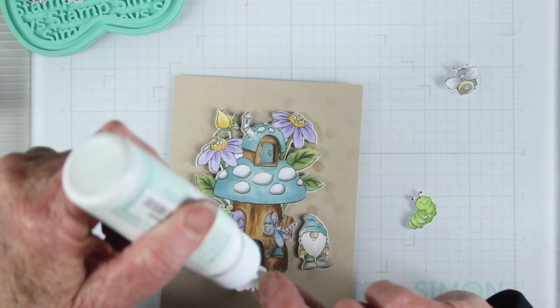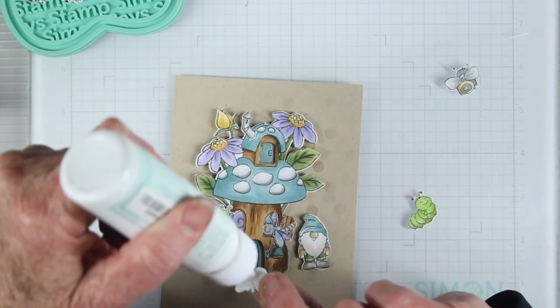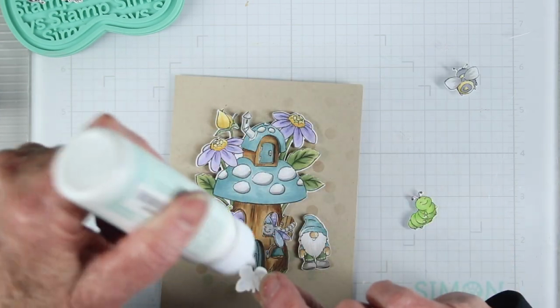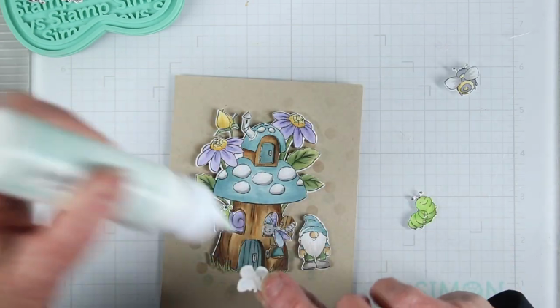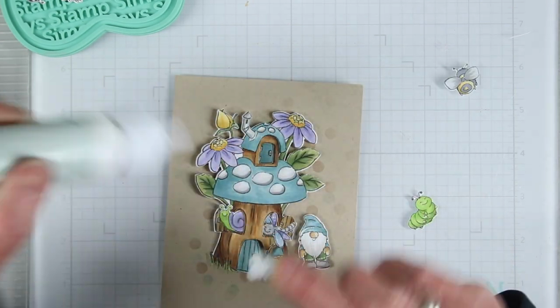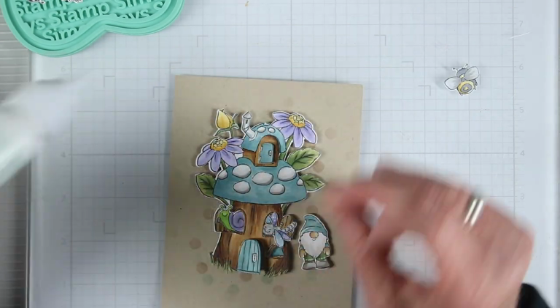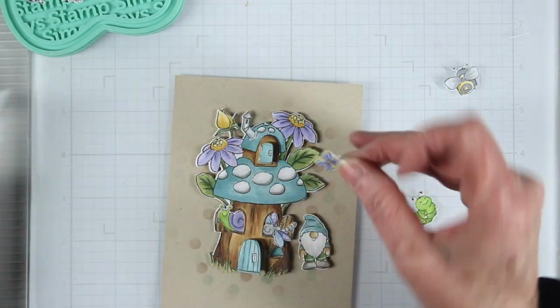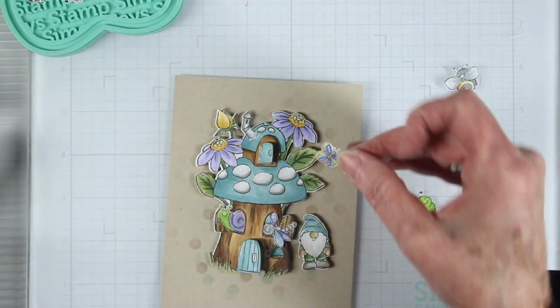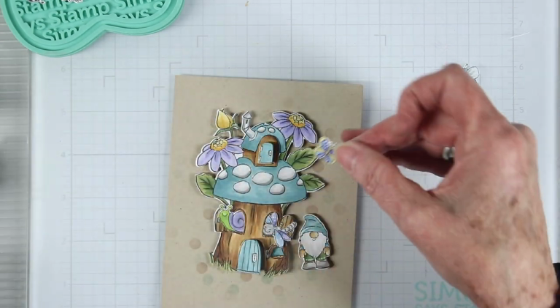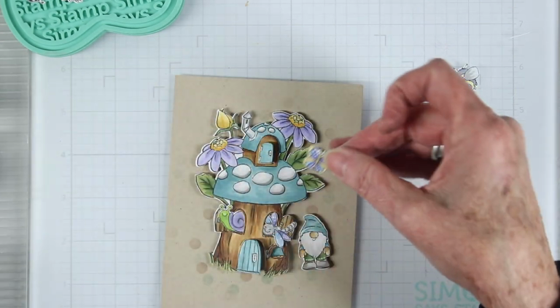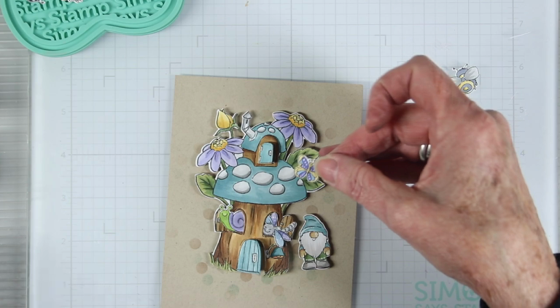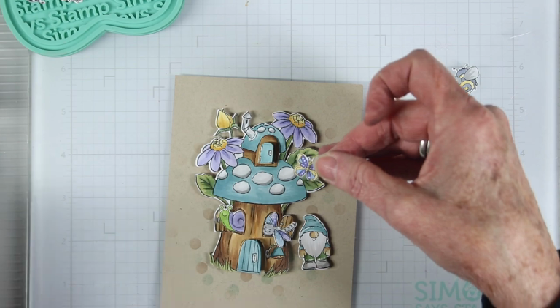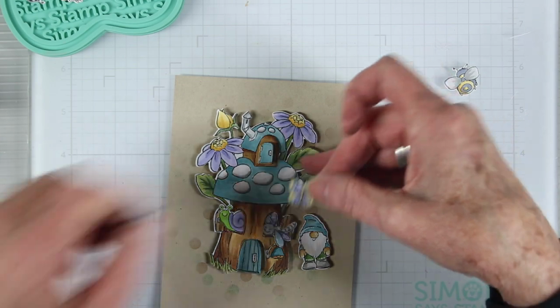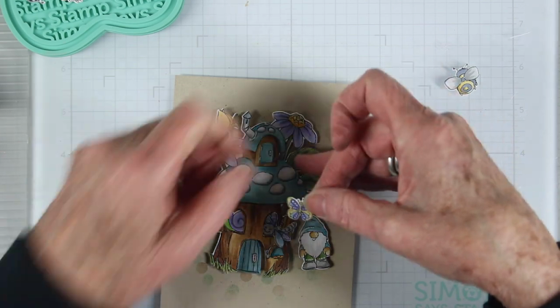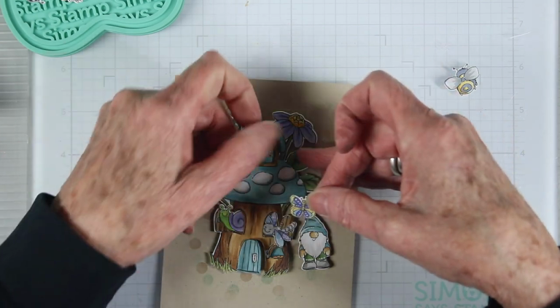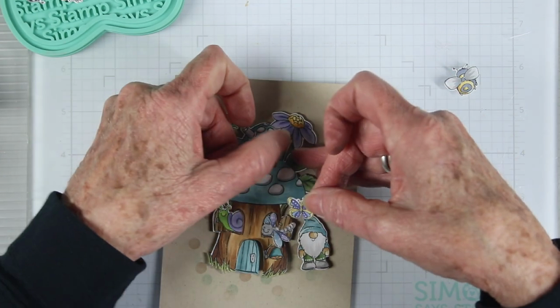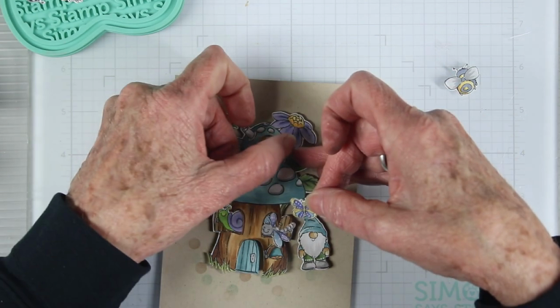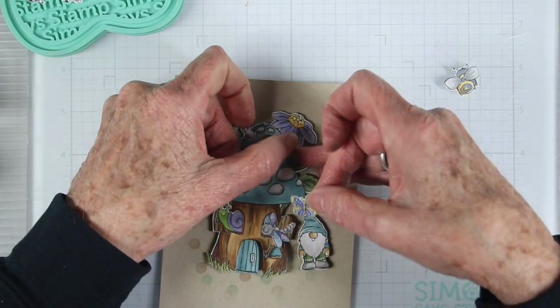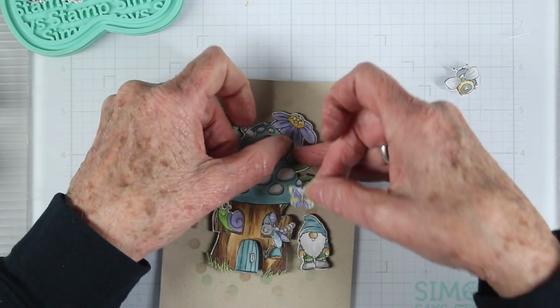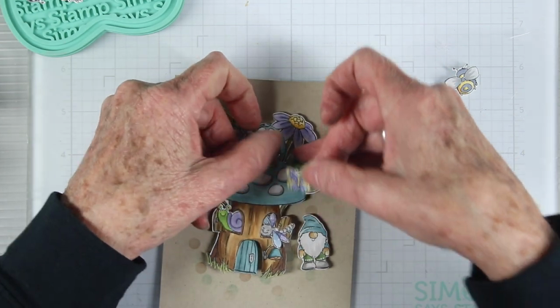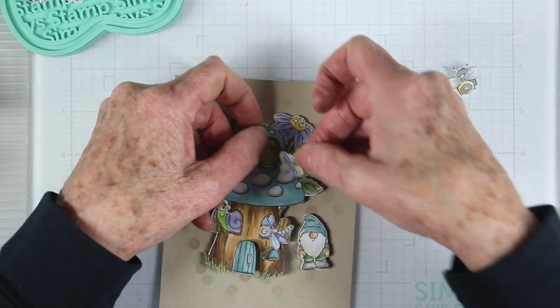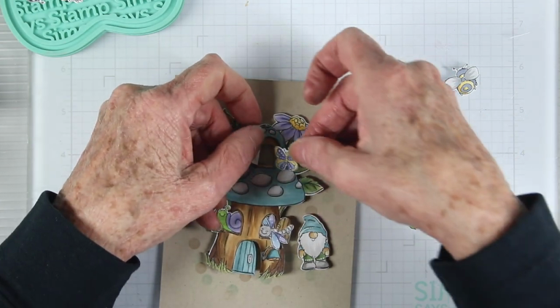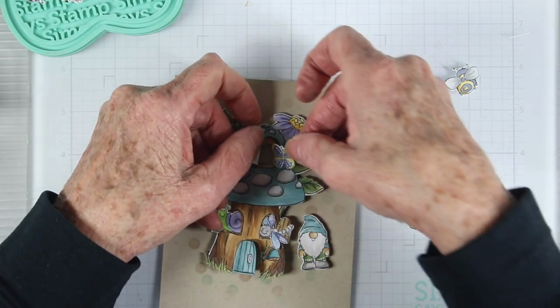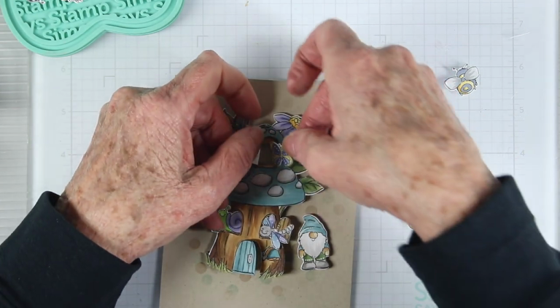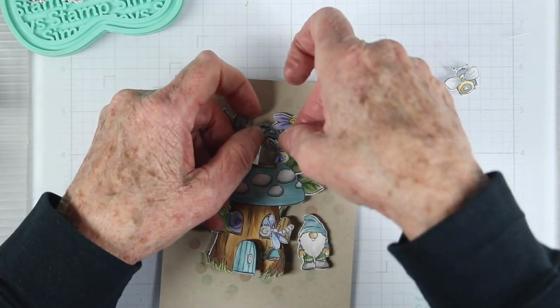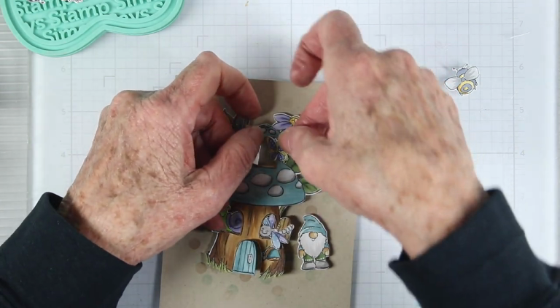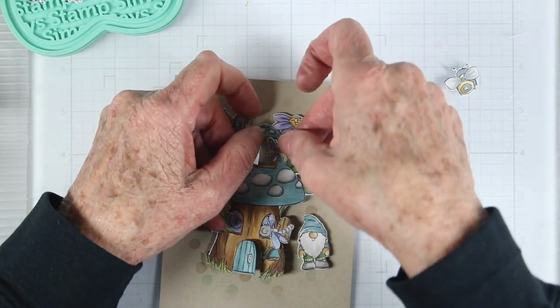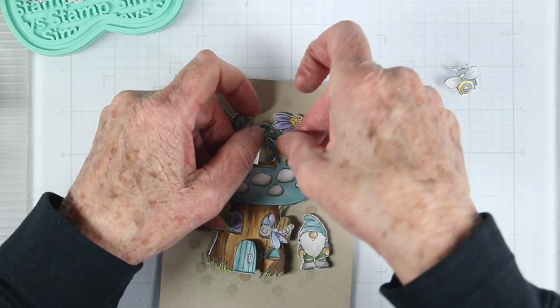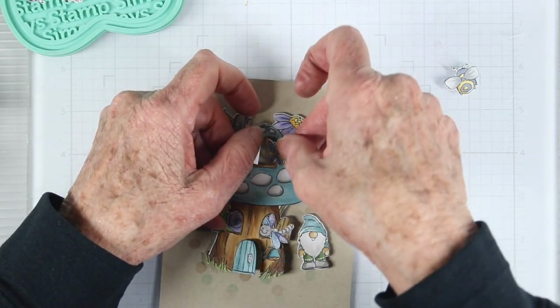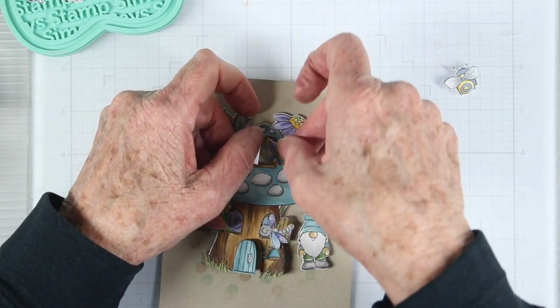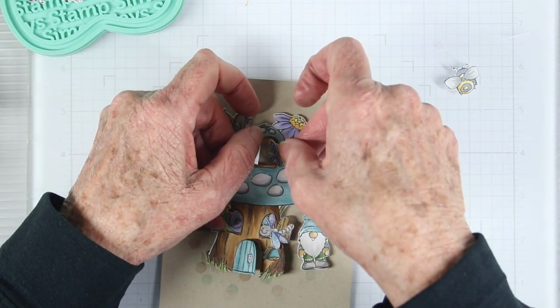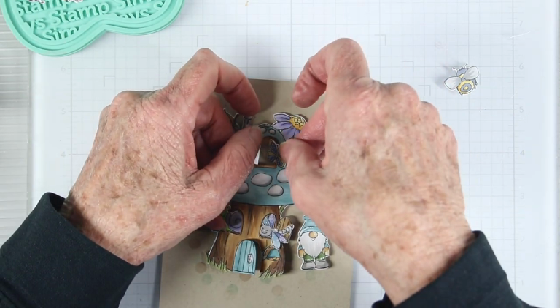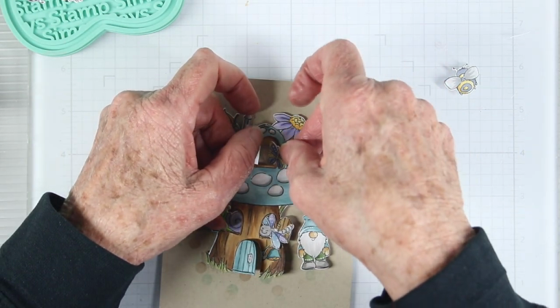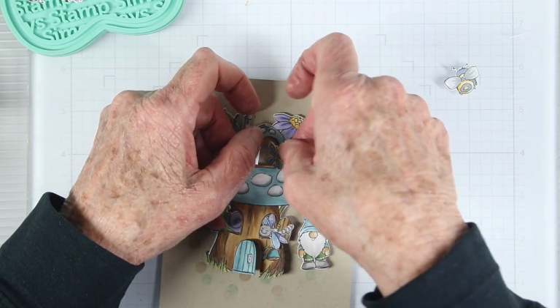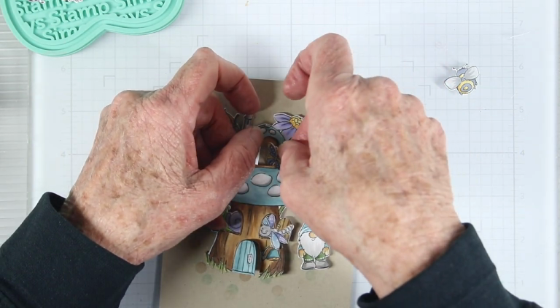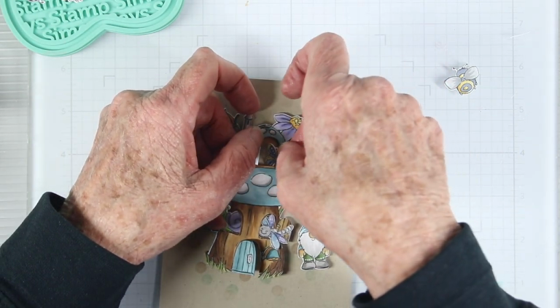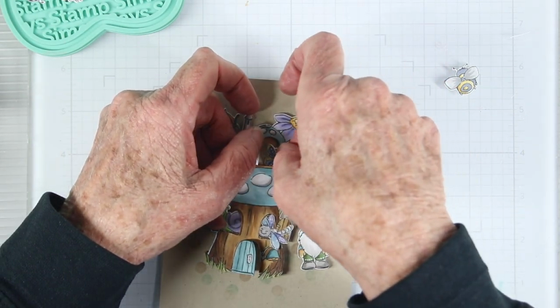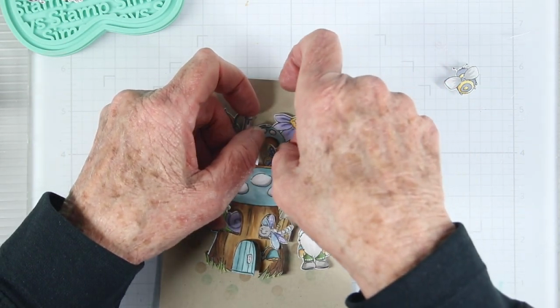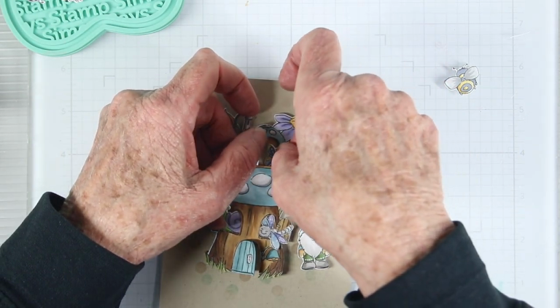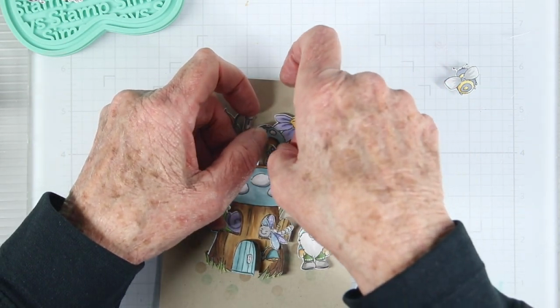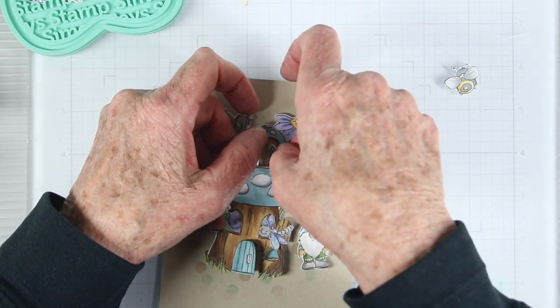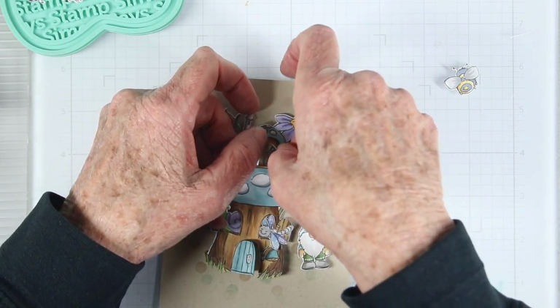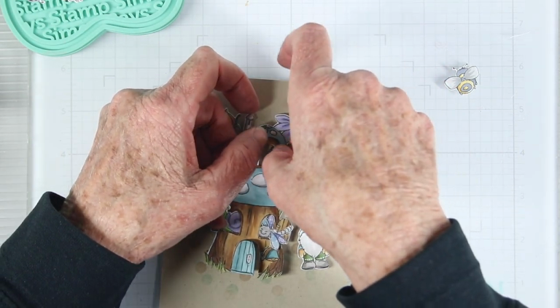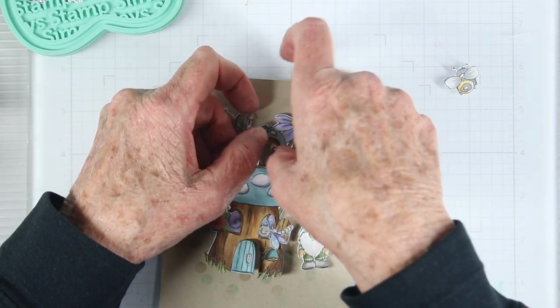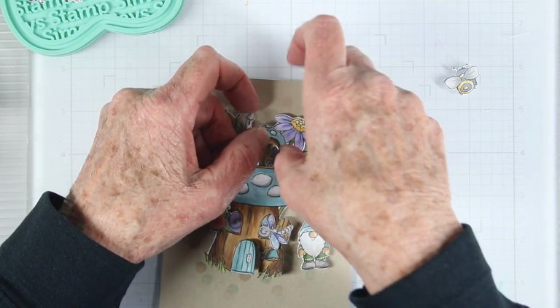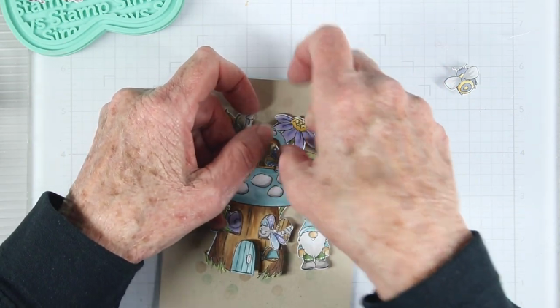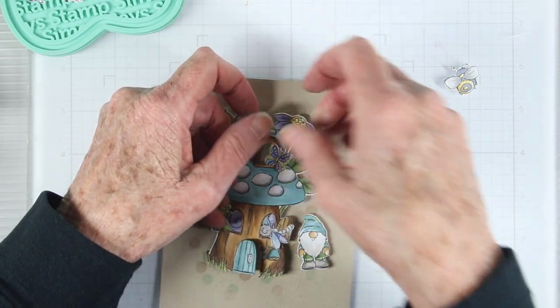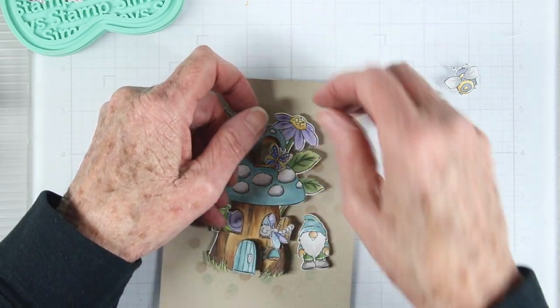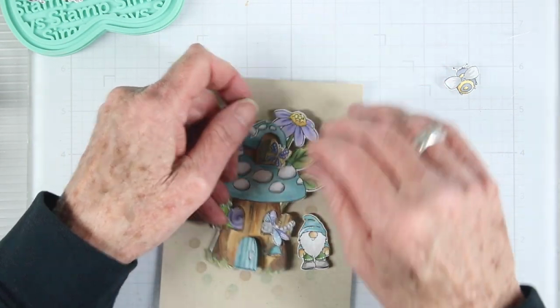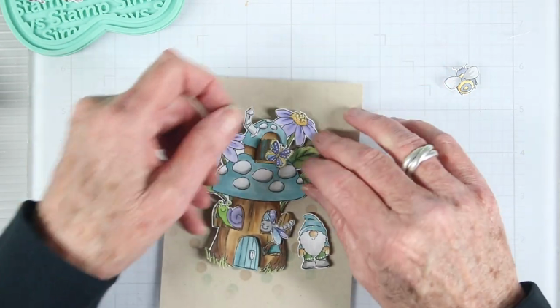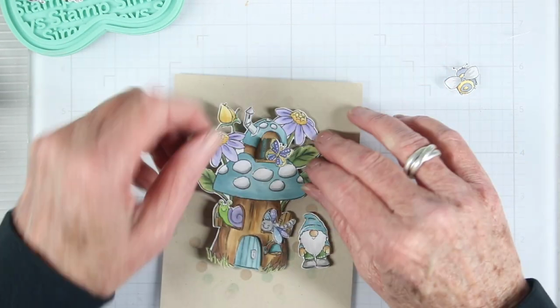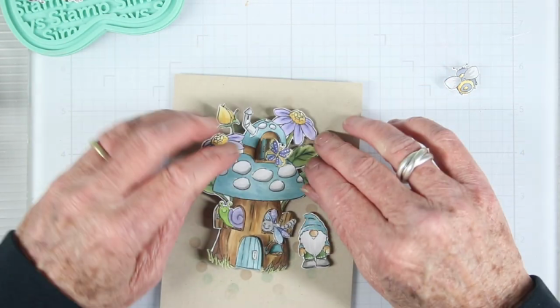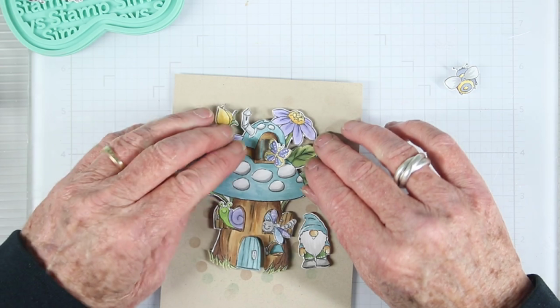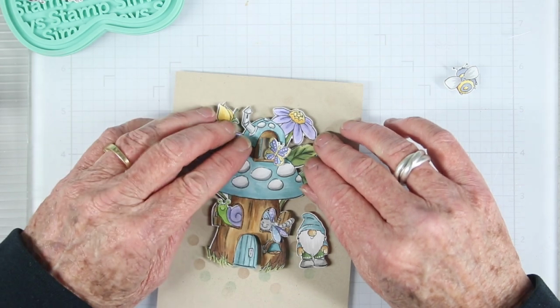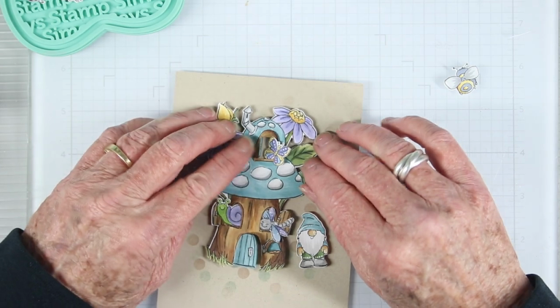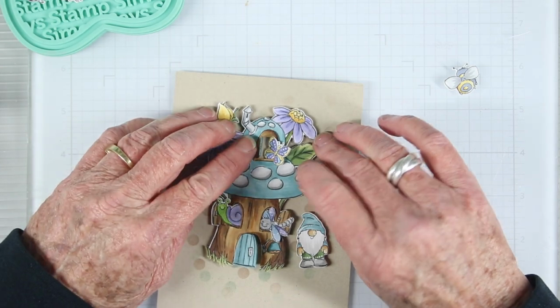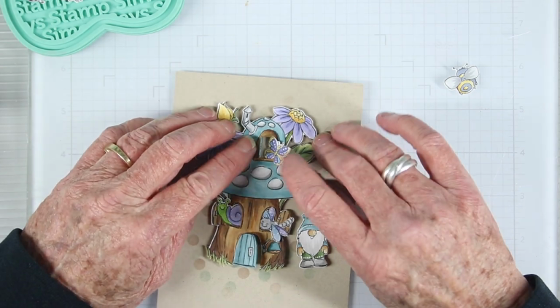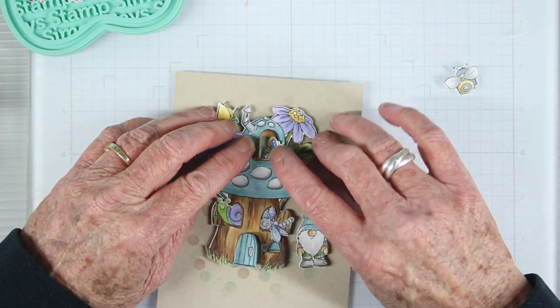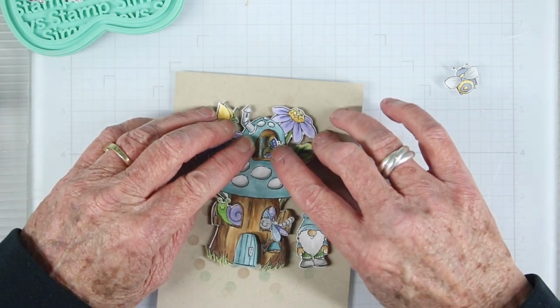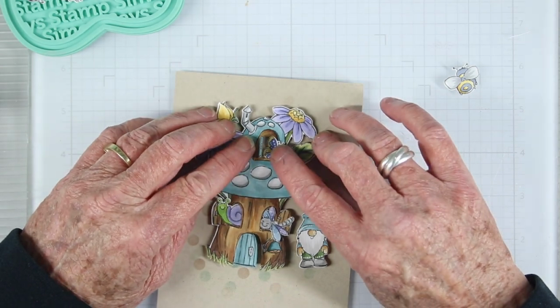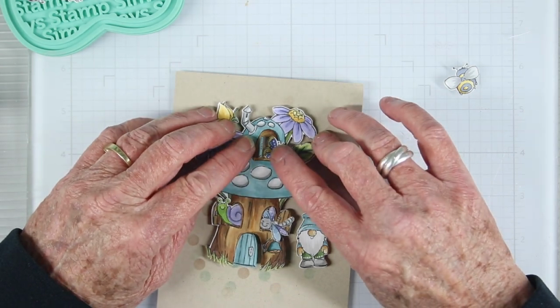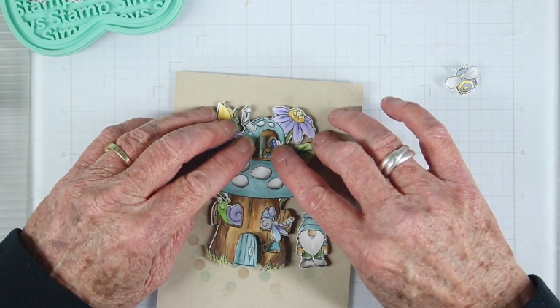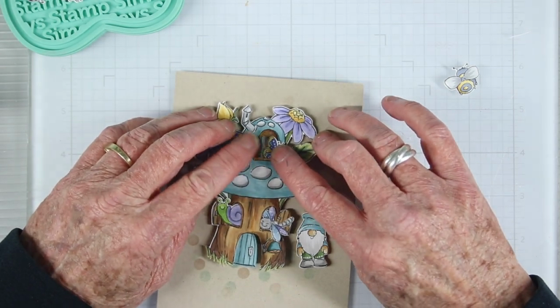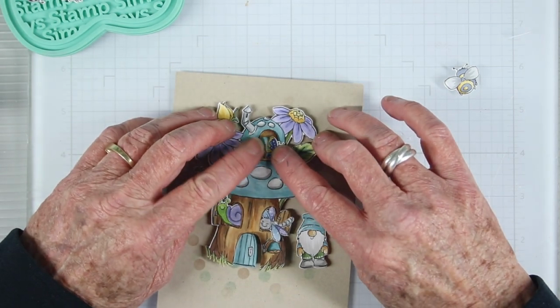For the last window cubby, I'm going to be opening that little door and tucking in a small butterfly so that it's peeking out from behind.